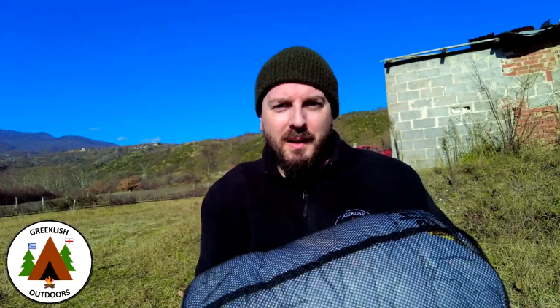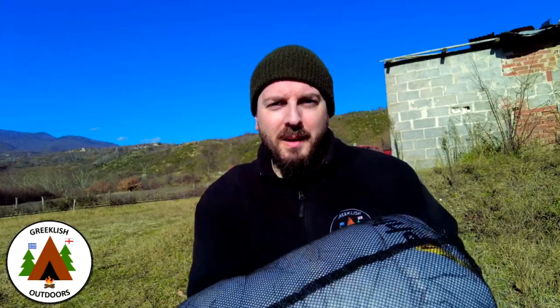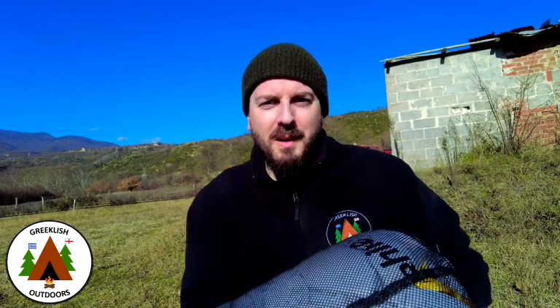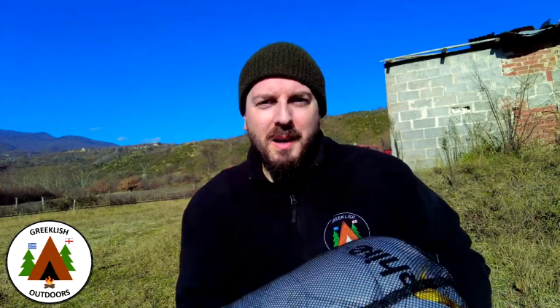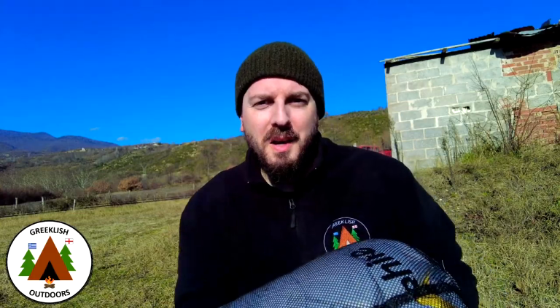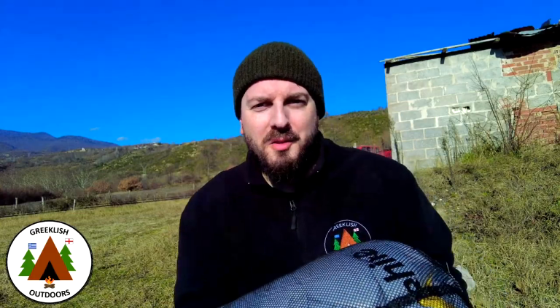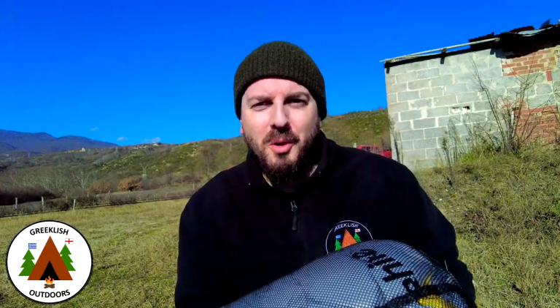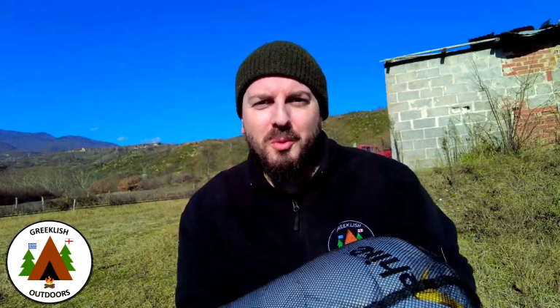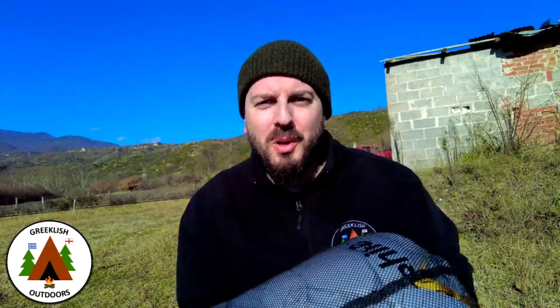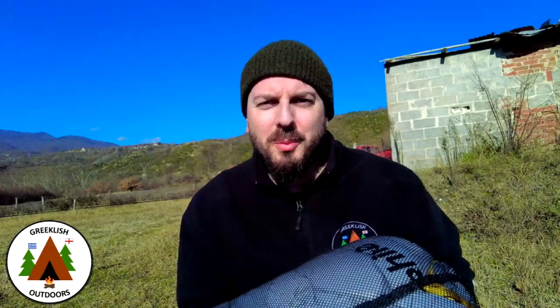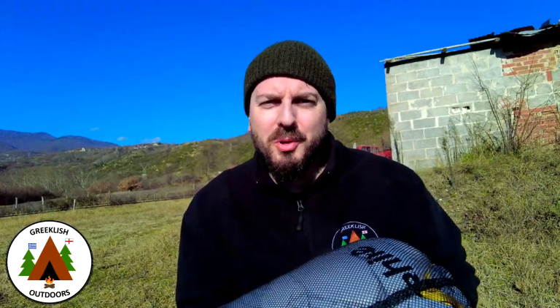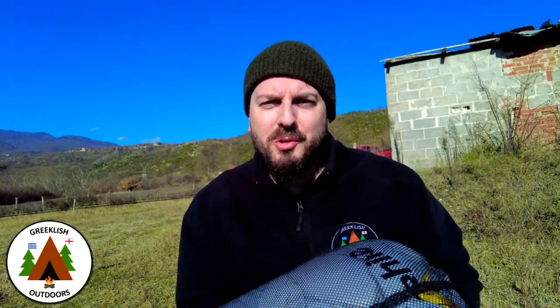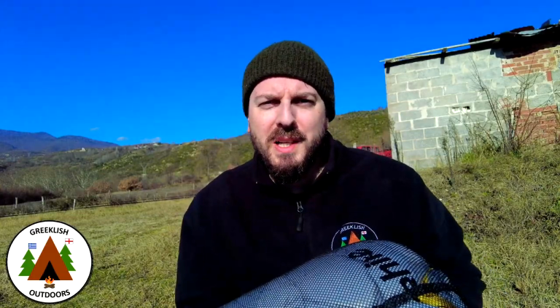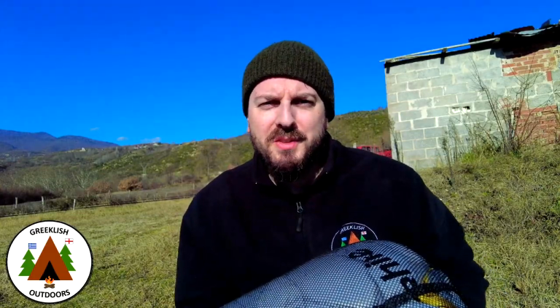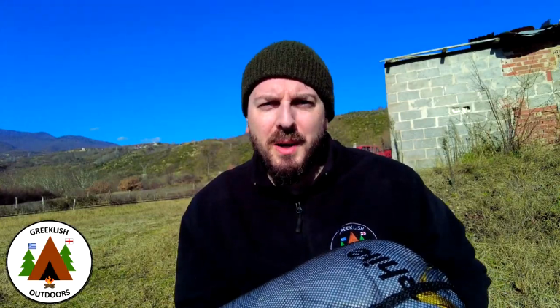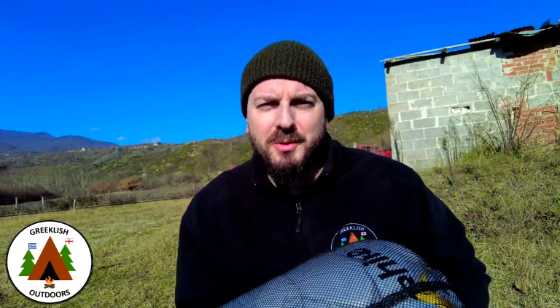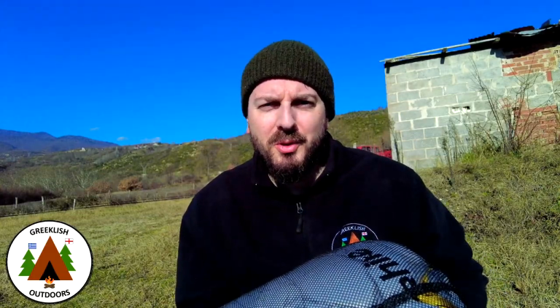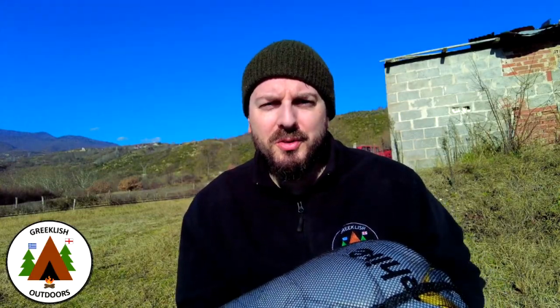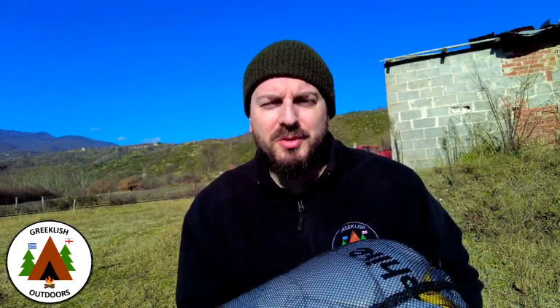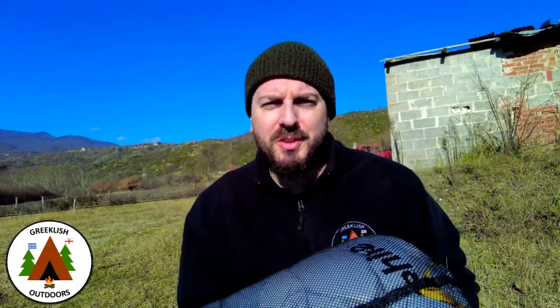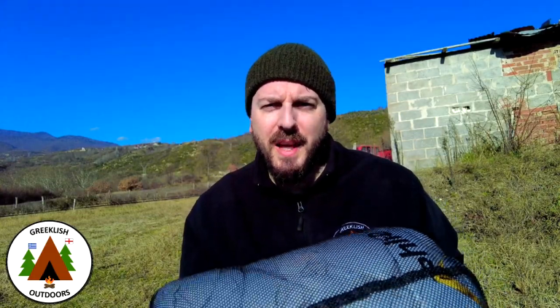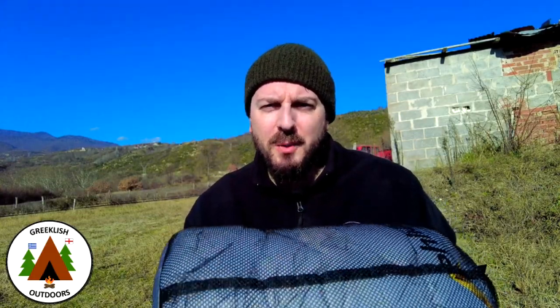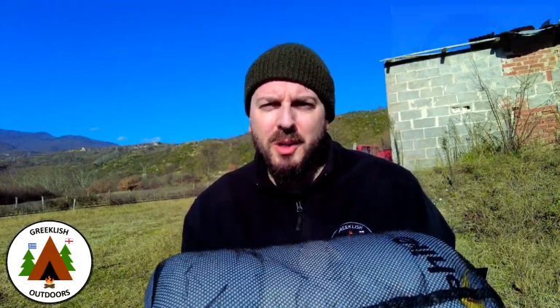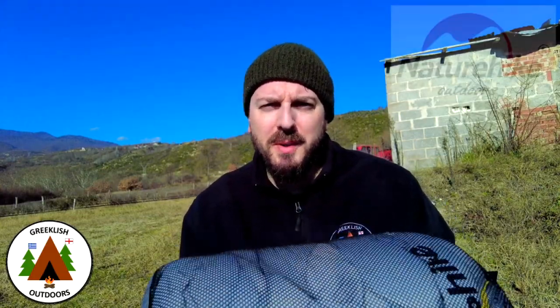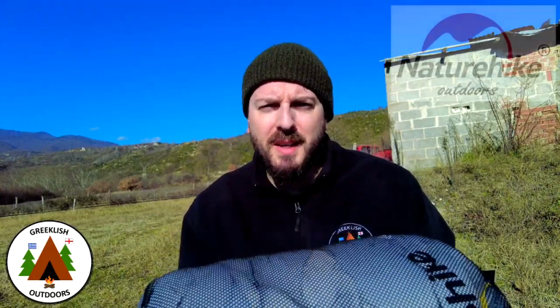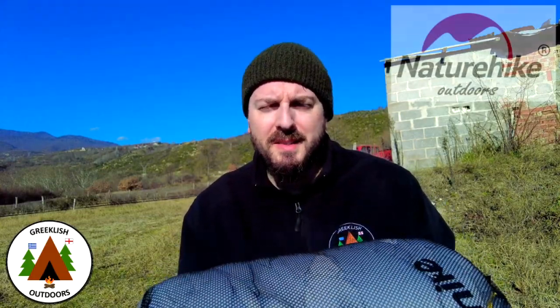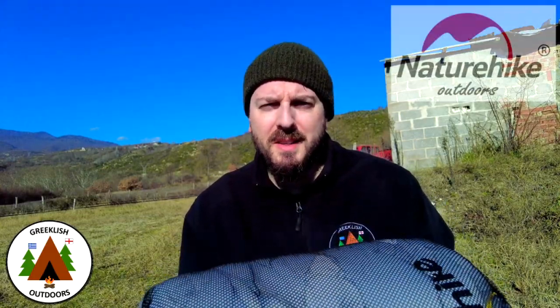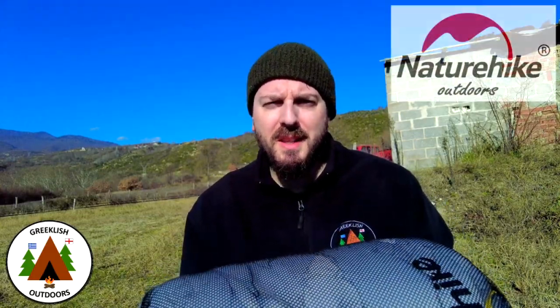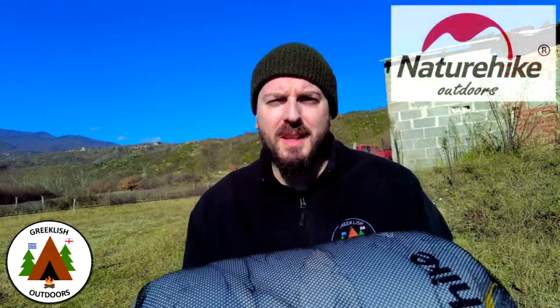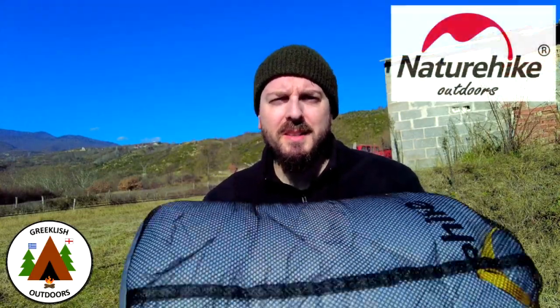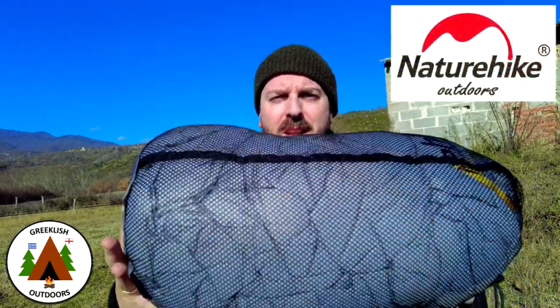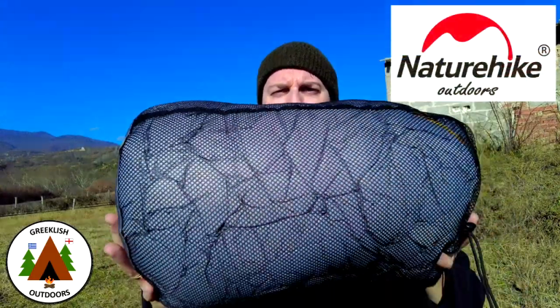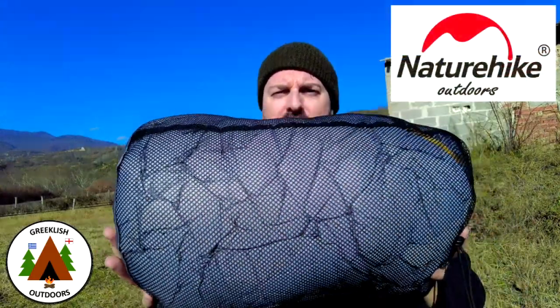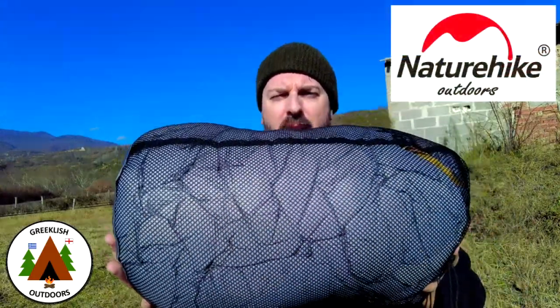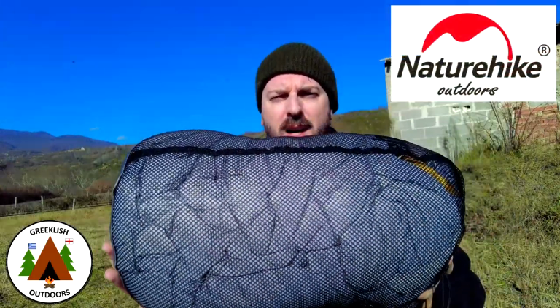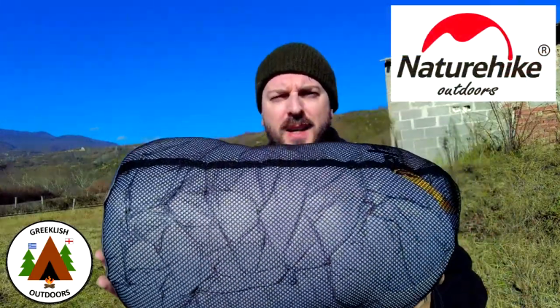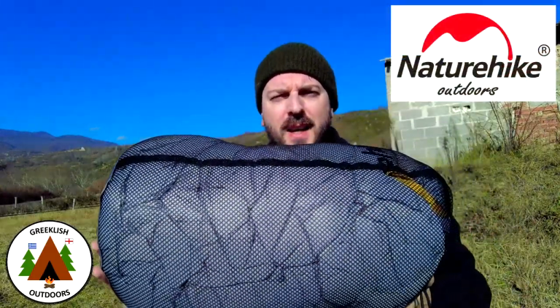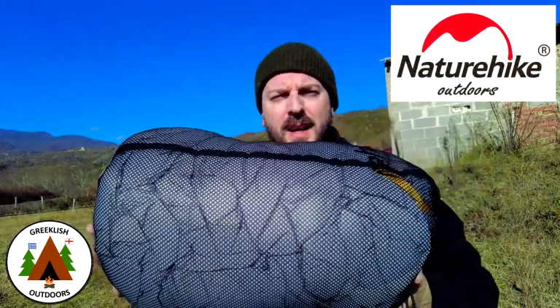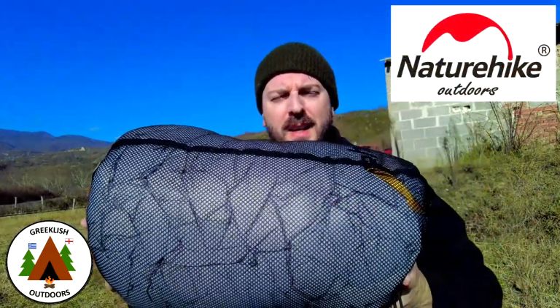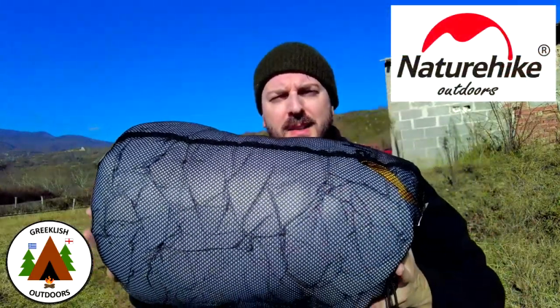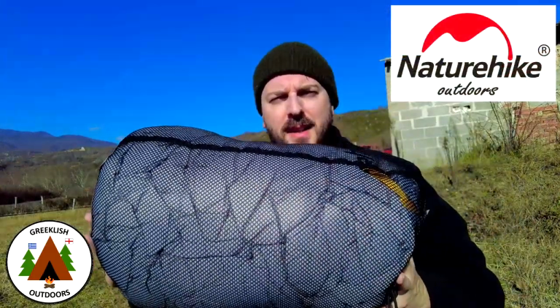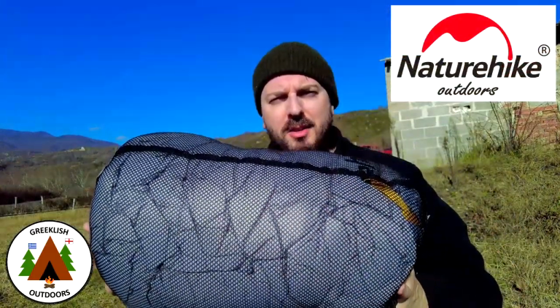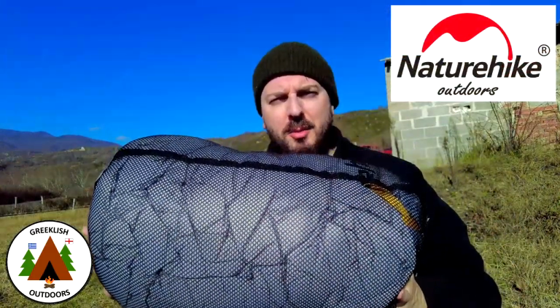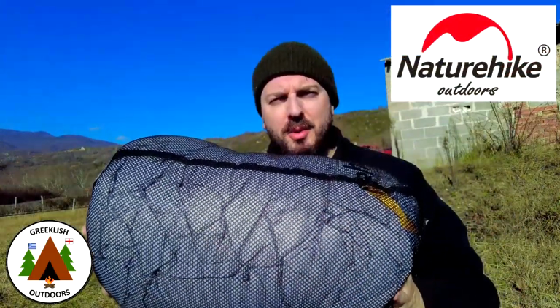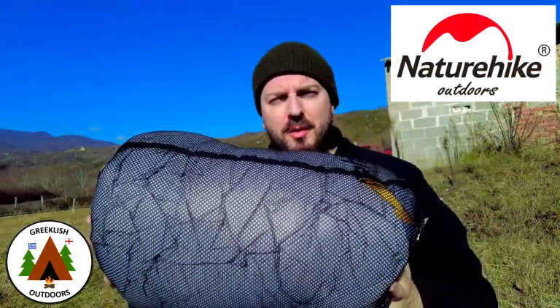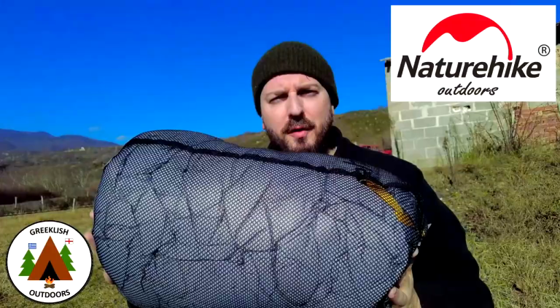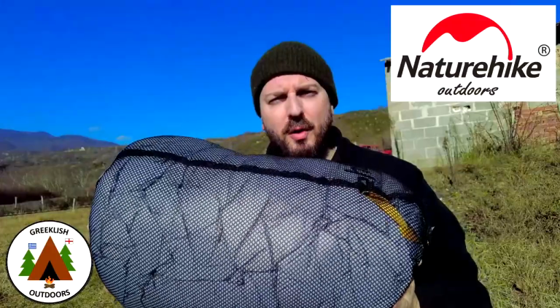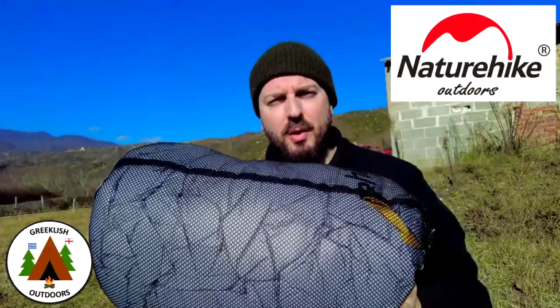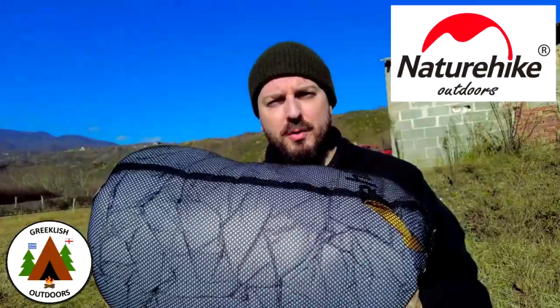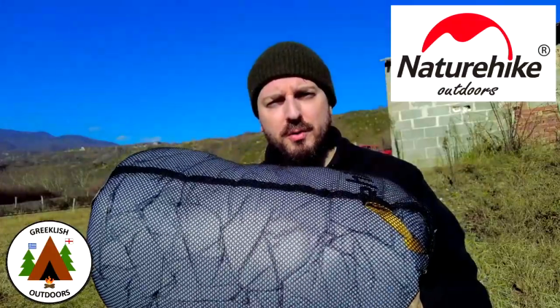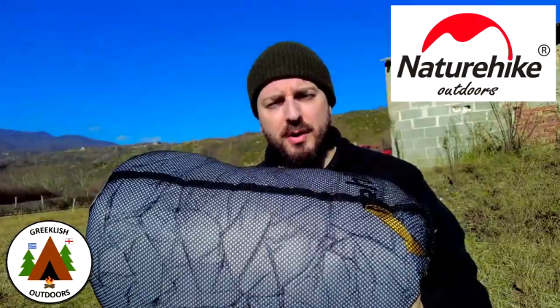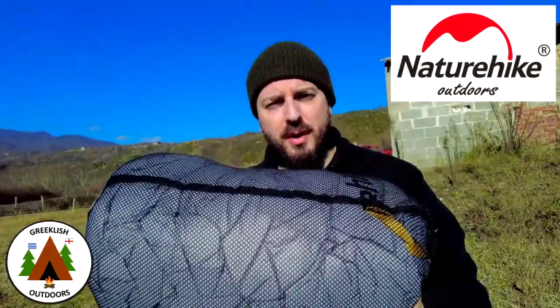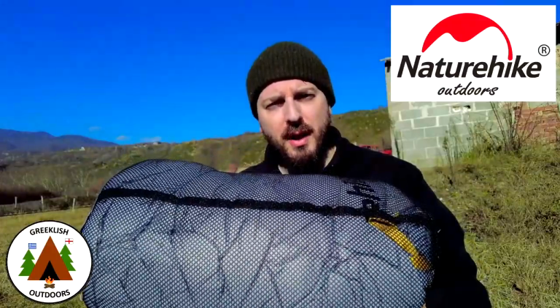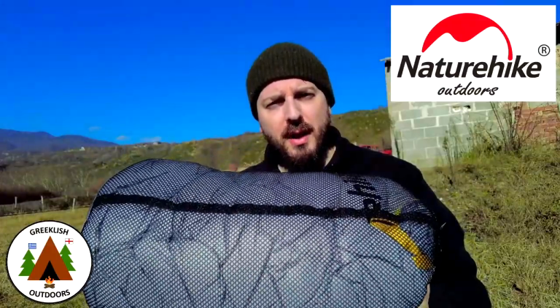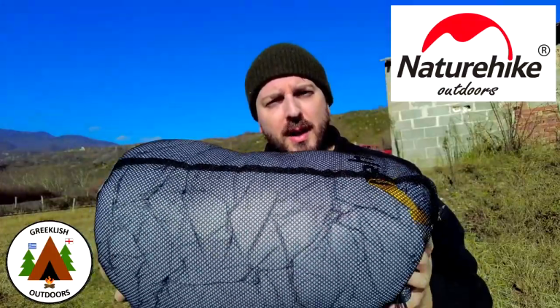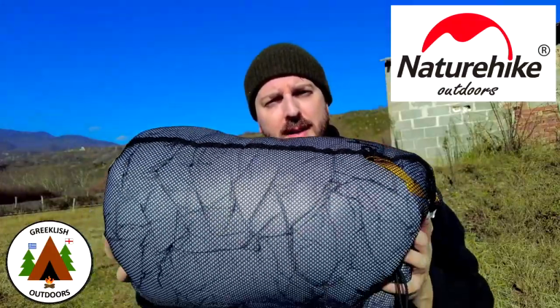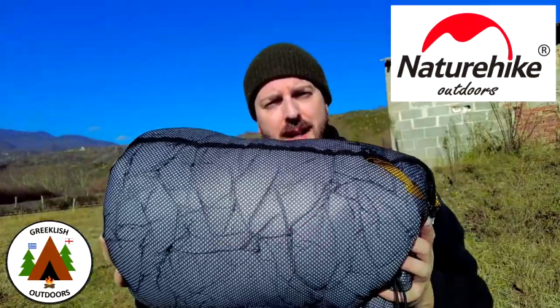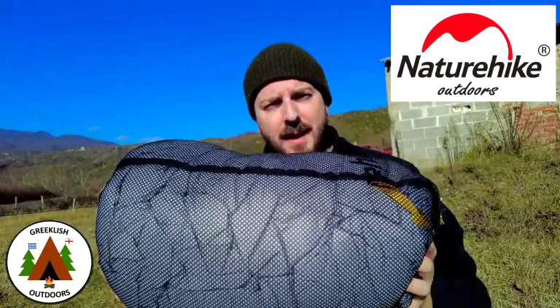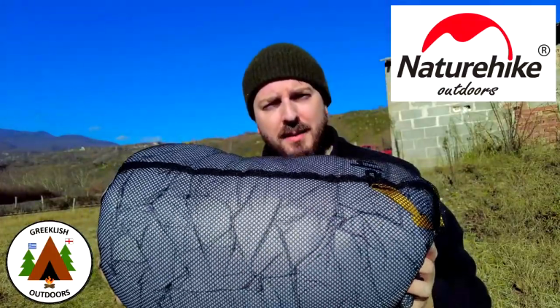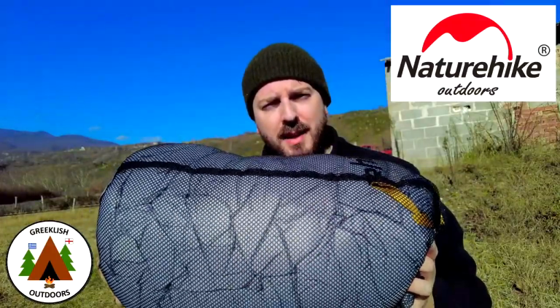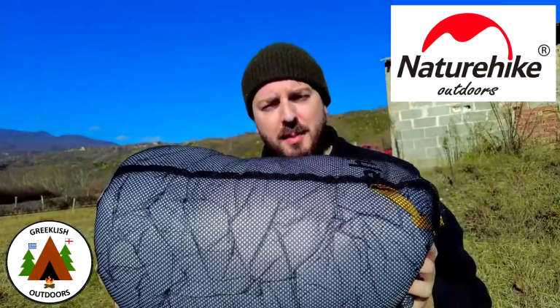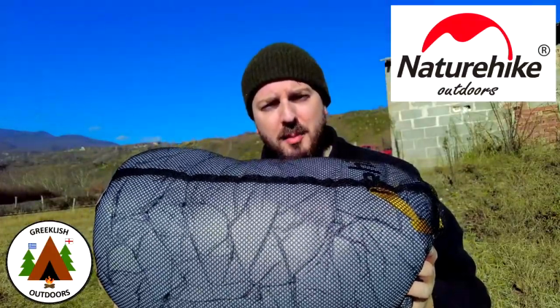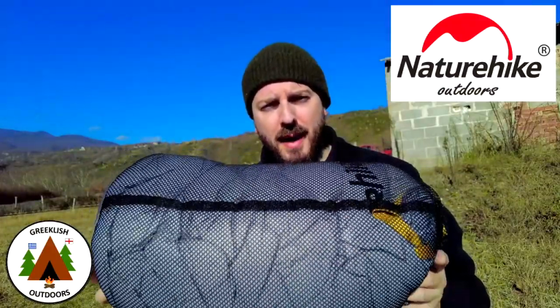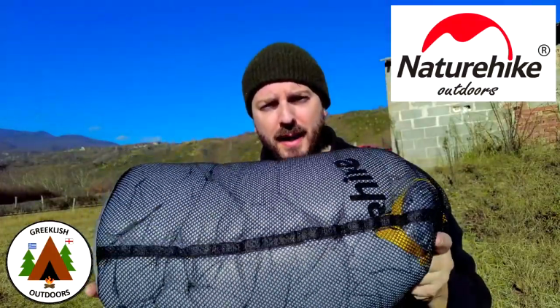Hi everyone, welcome to Greekish Outdoors. Today we're going to be testing the Nature Hike CW400 Down Sleeping Bag.